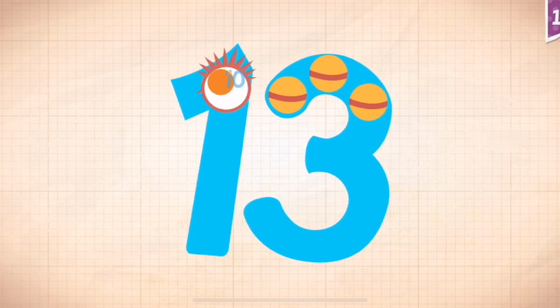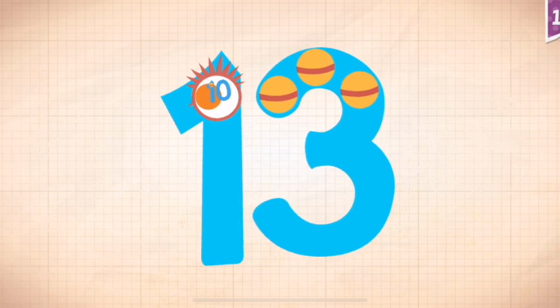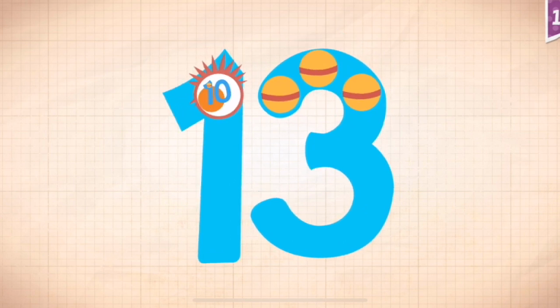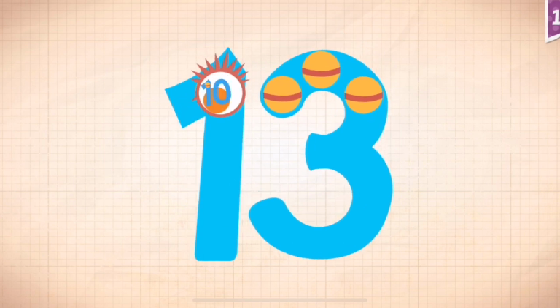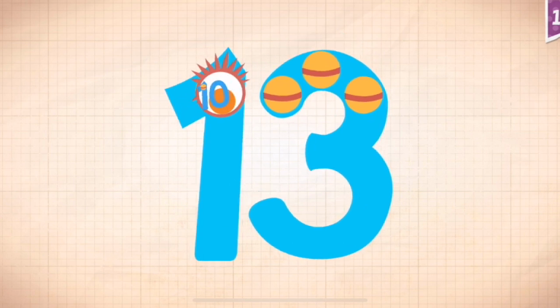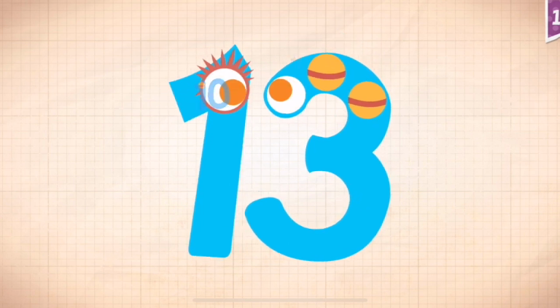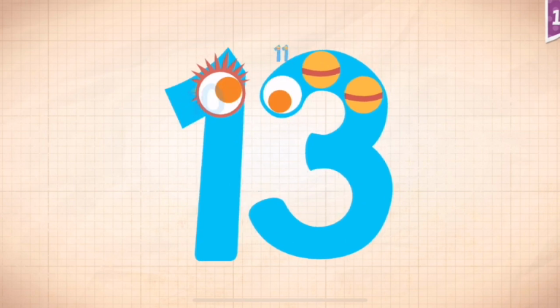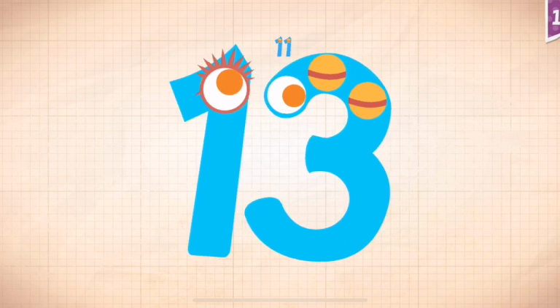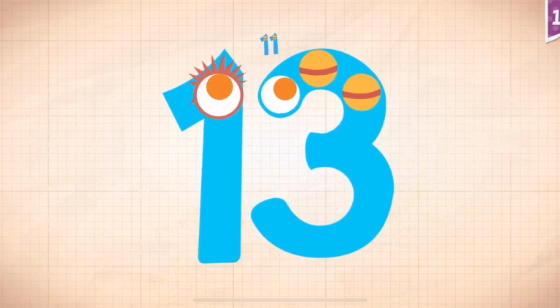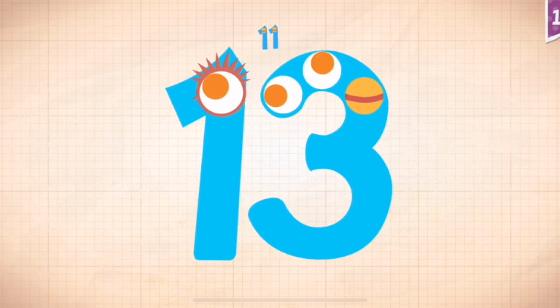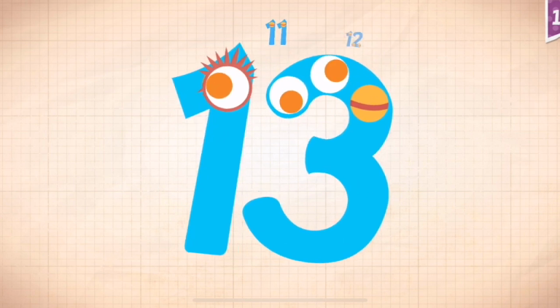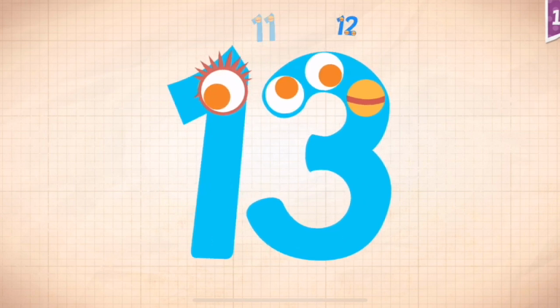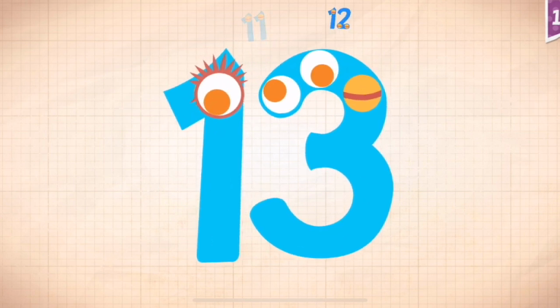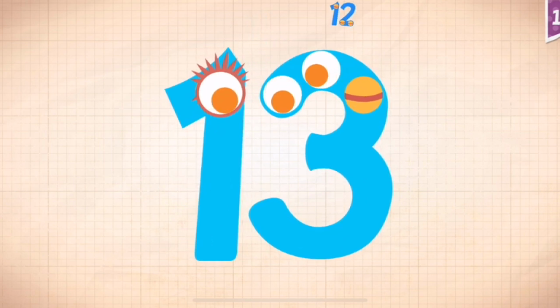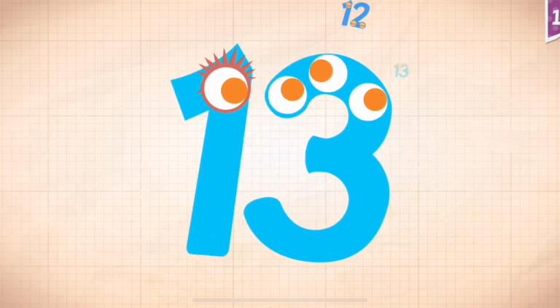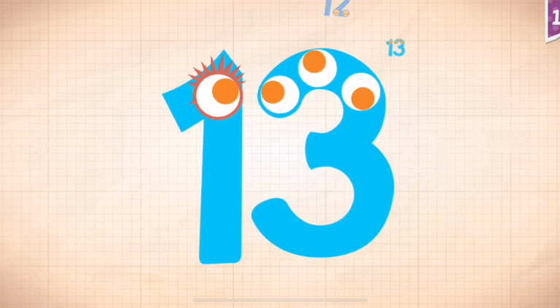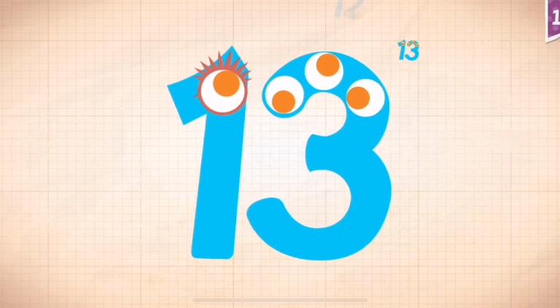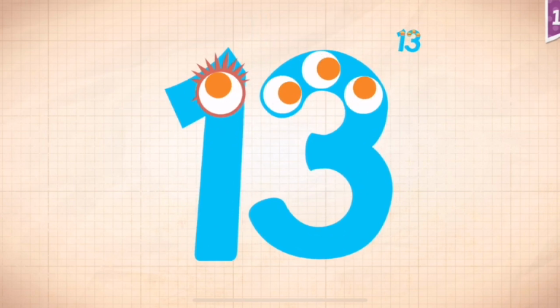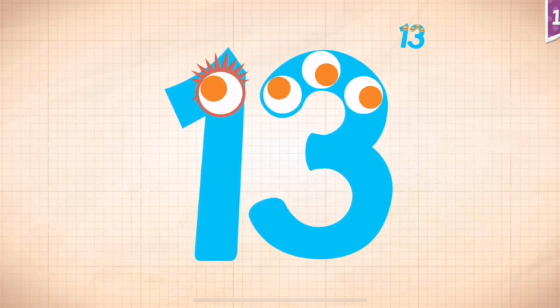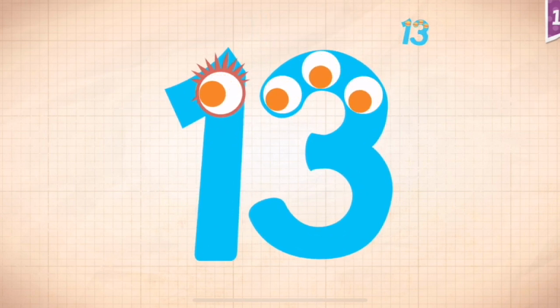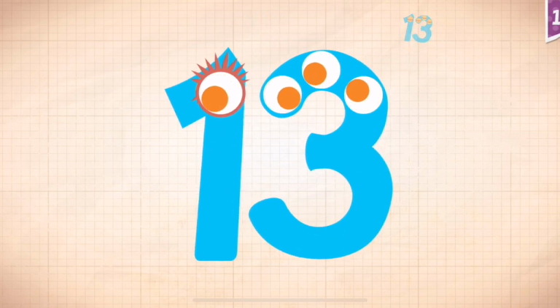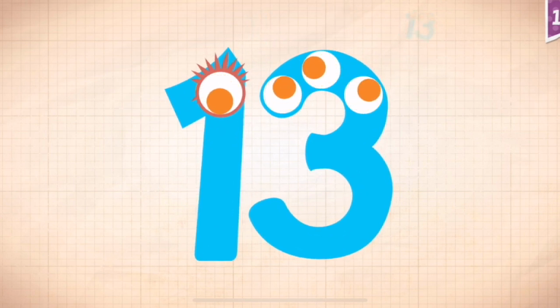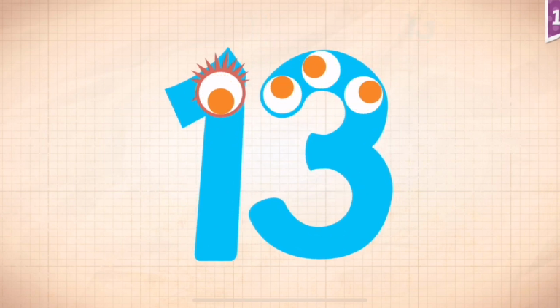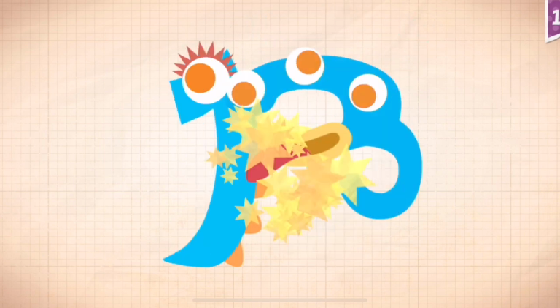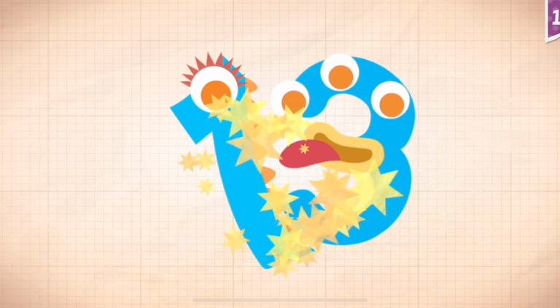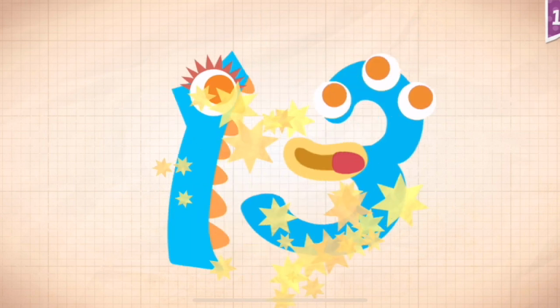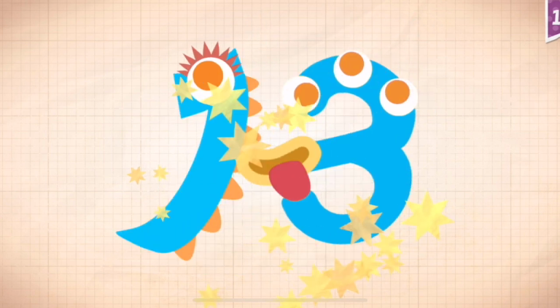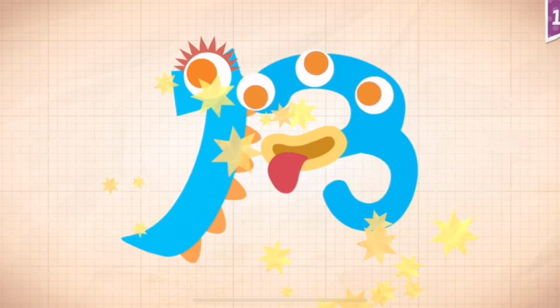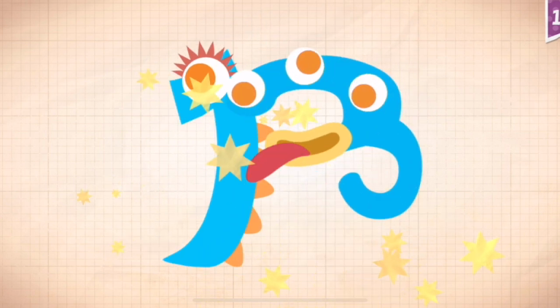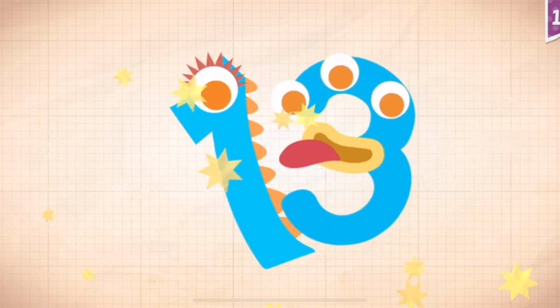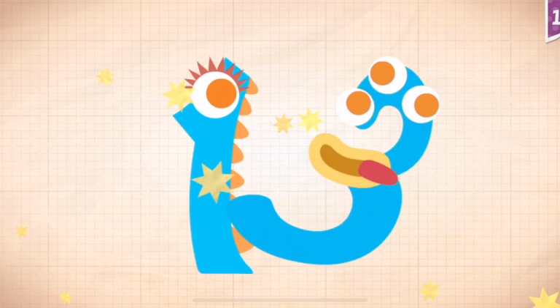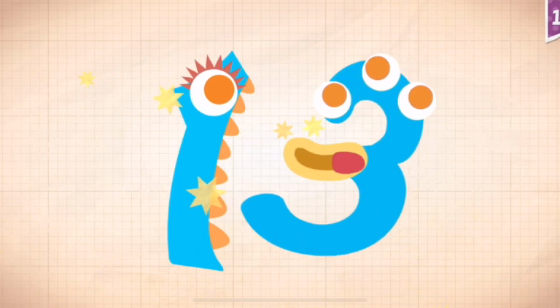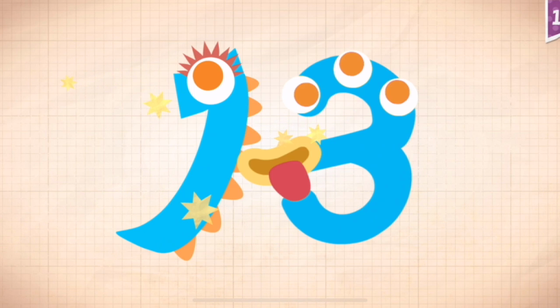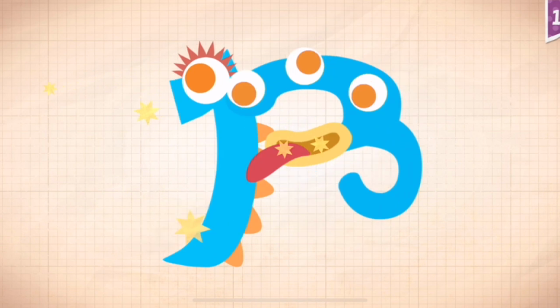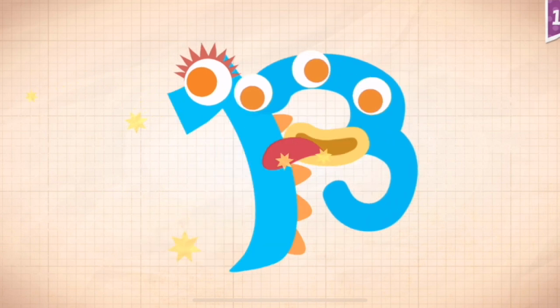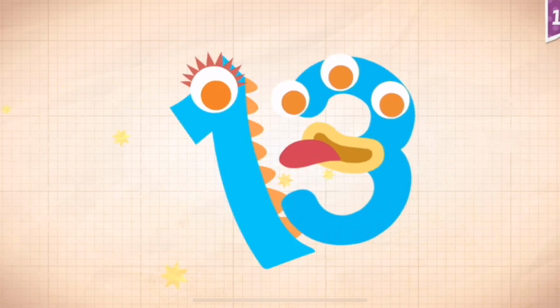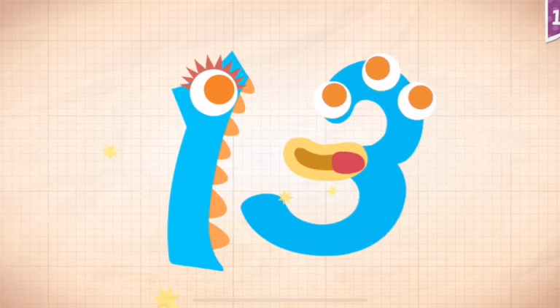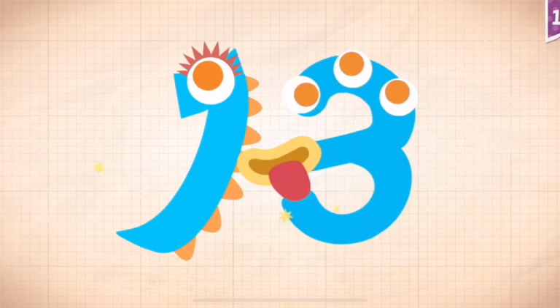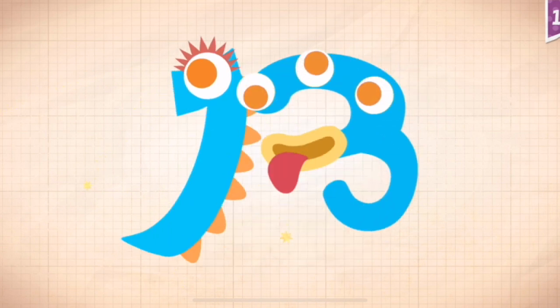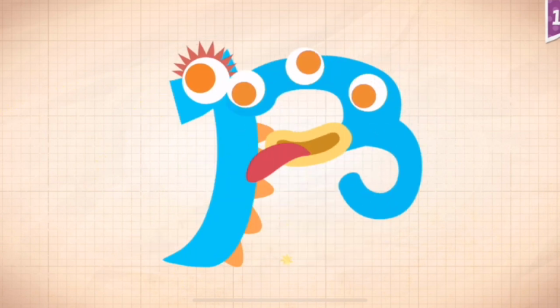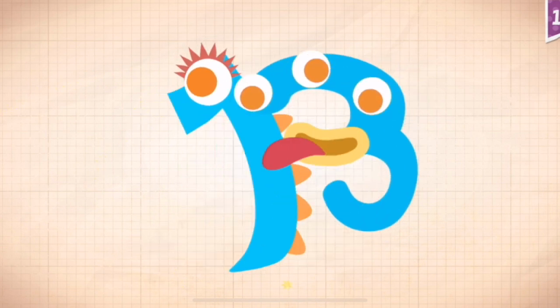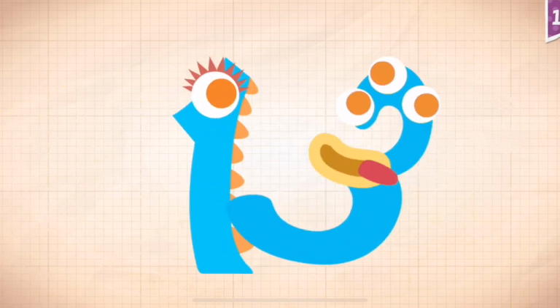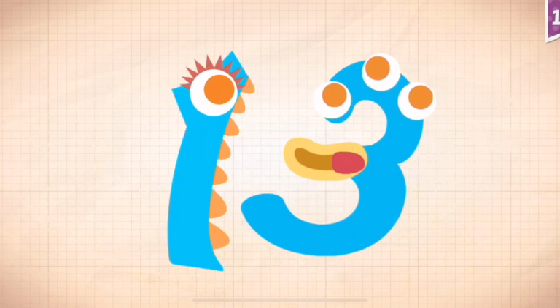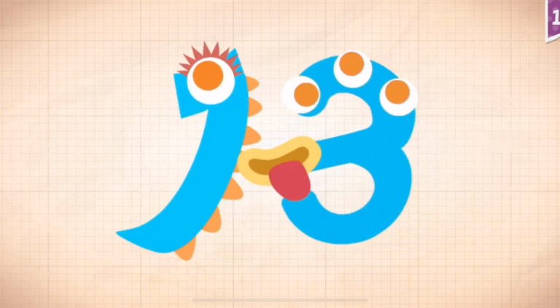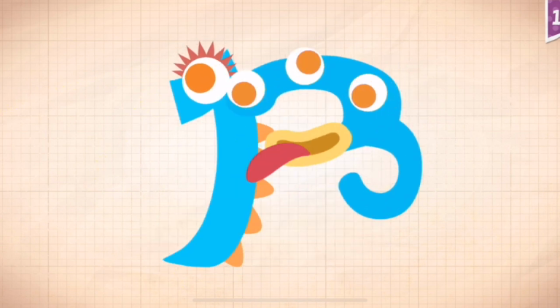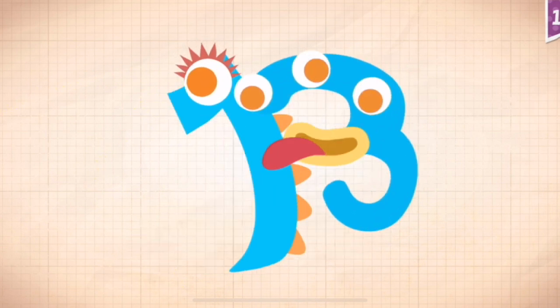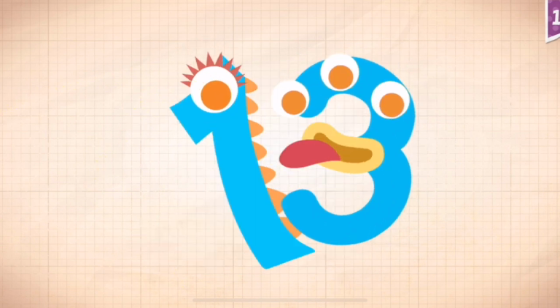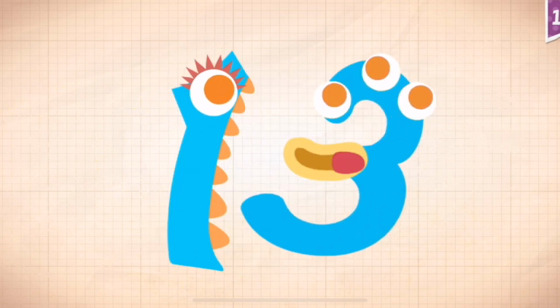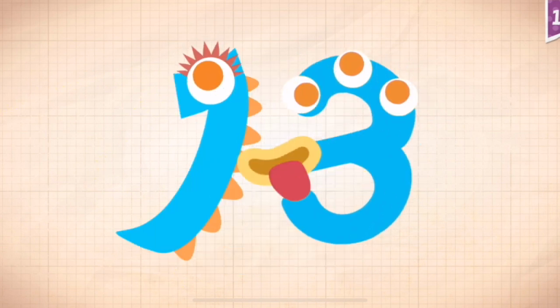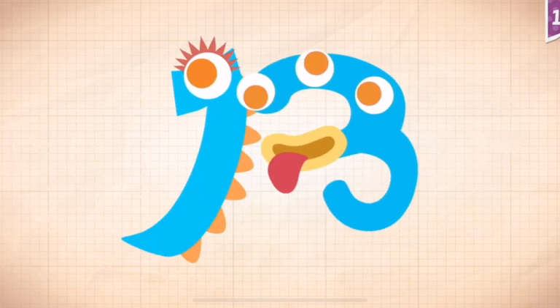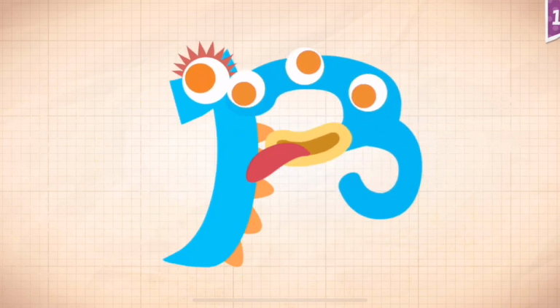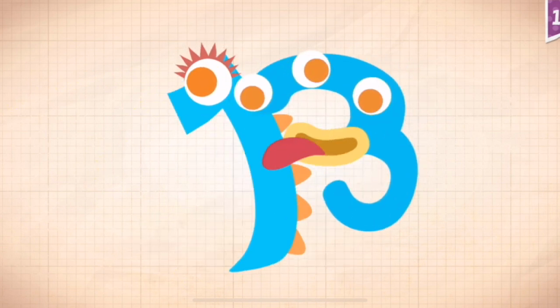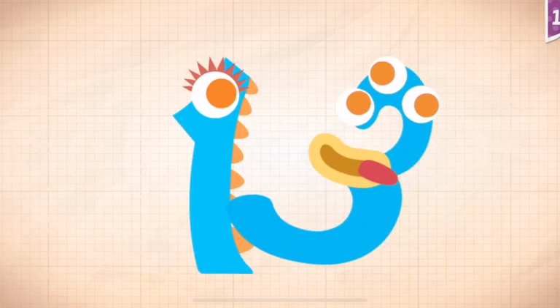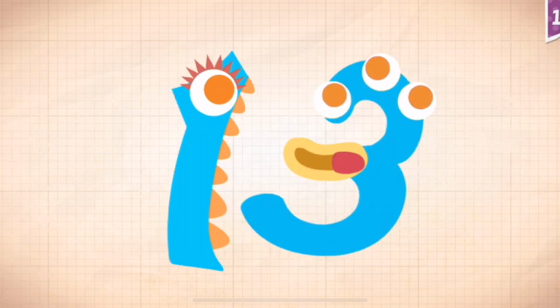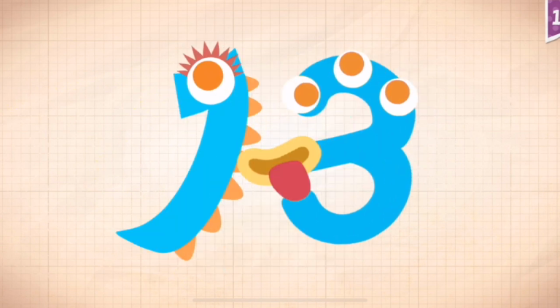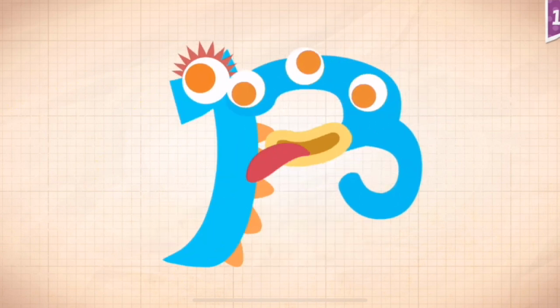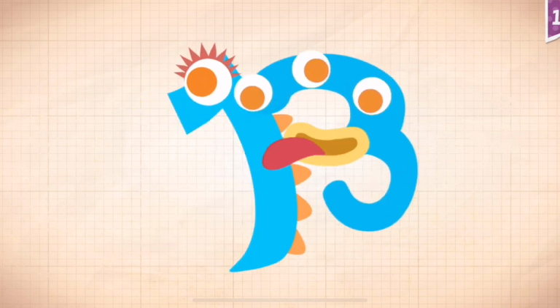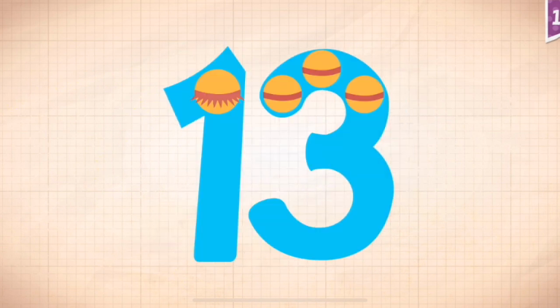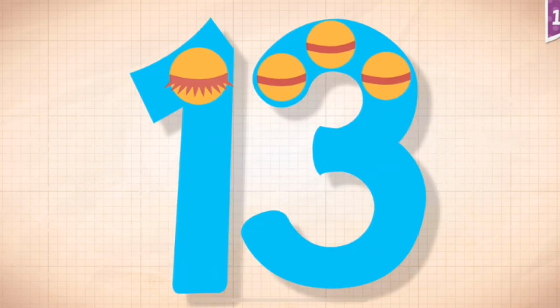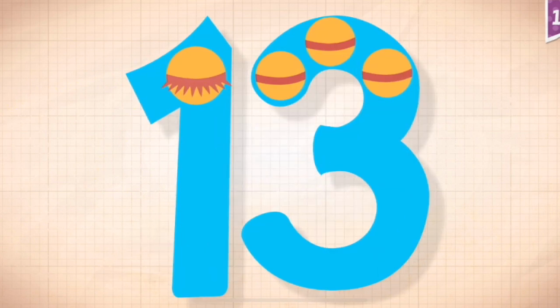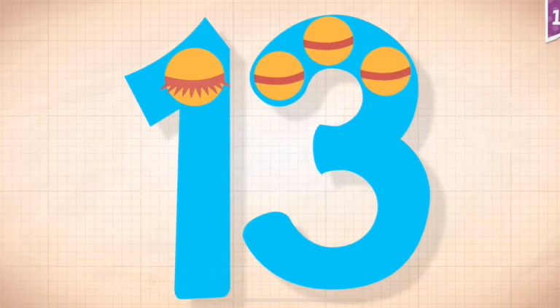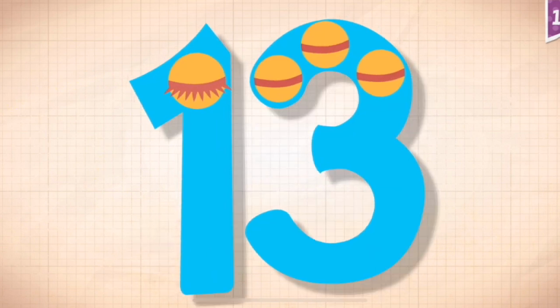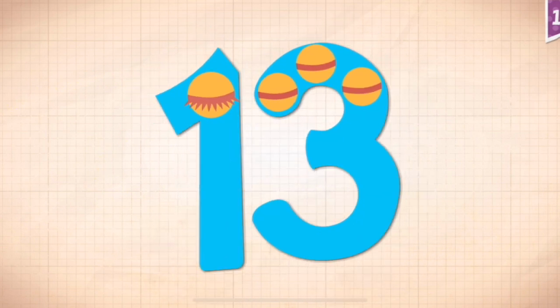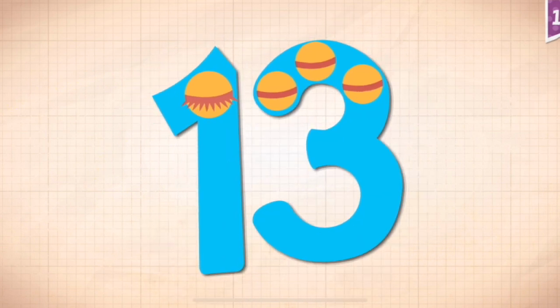Ten, eleven, twelve, thirteen. Thirteen!